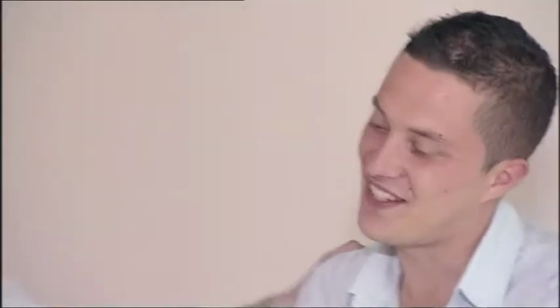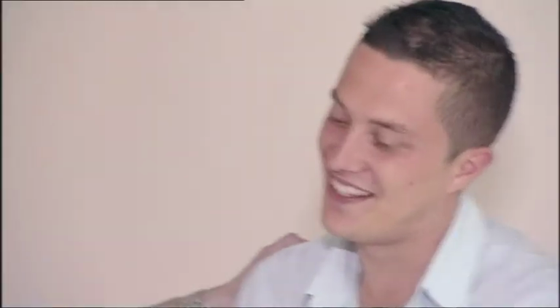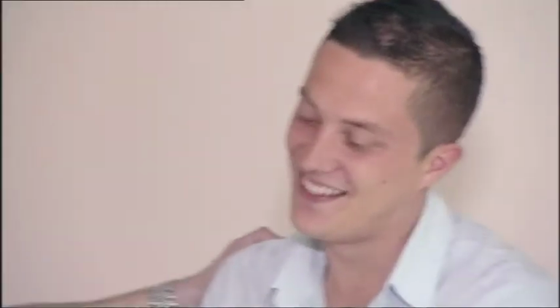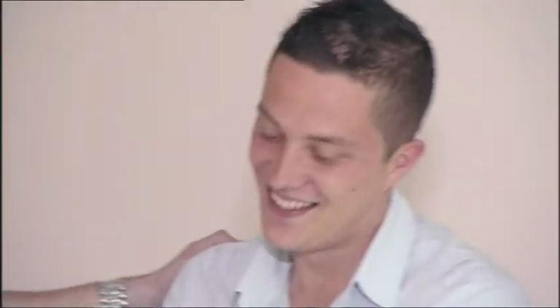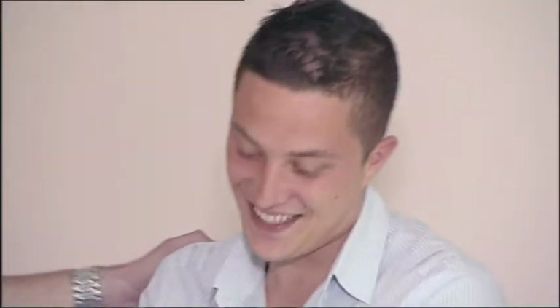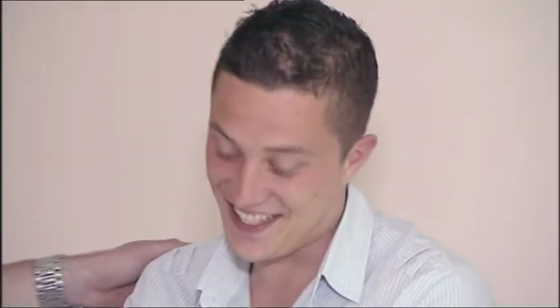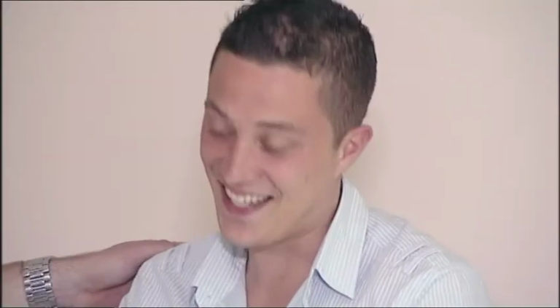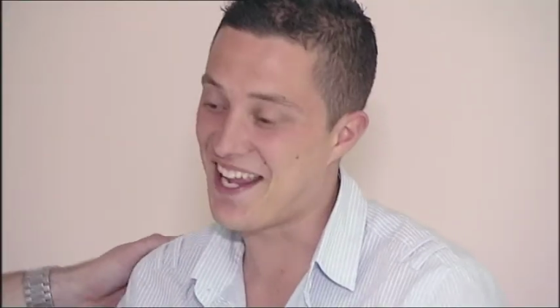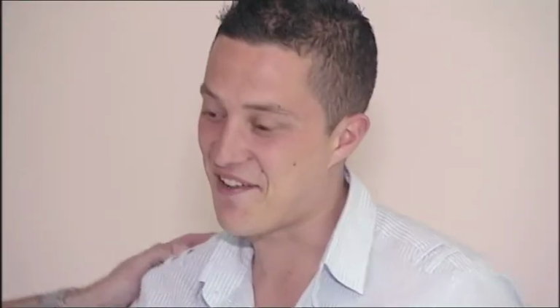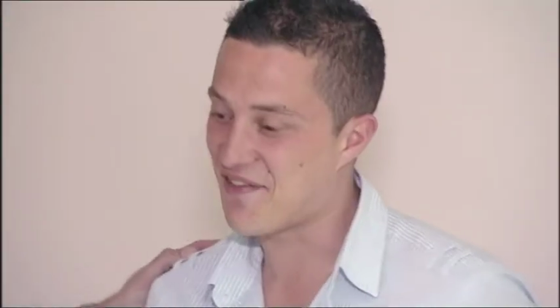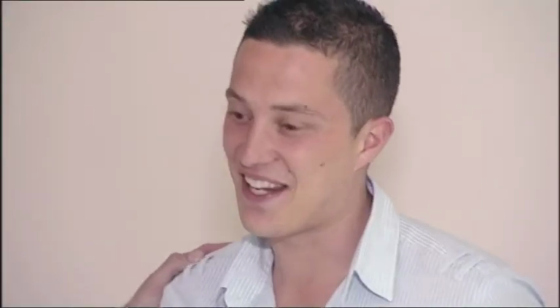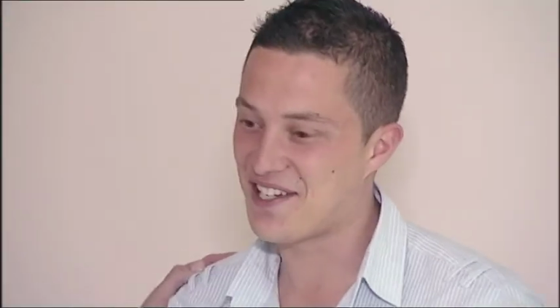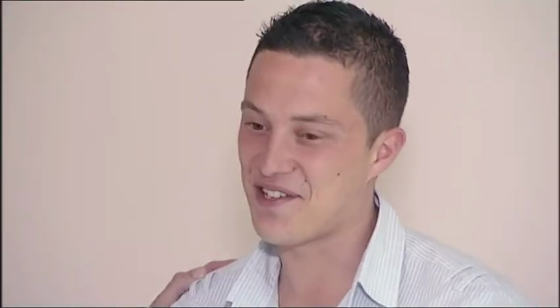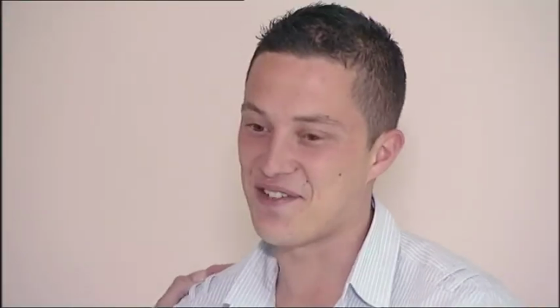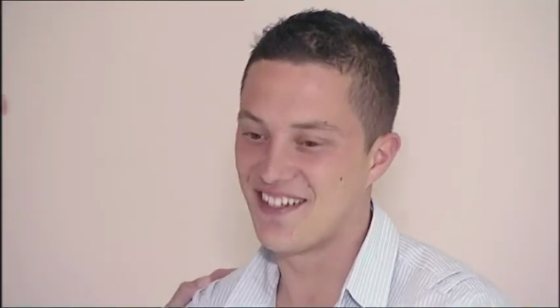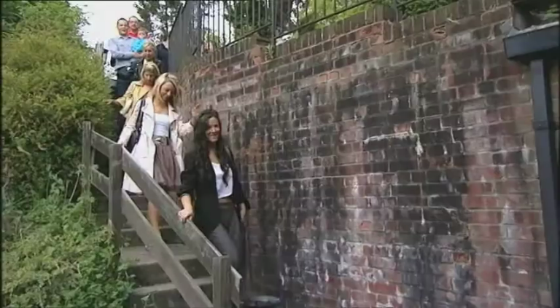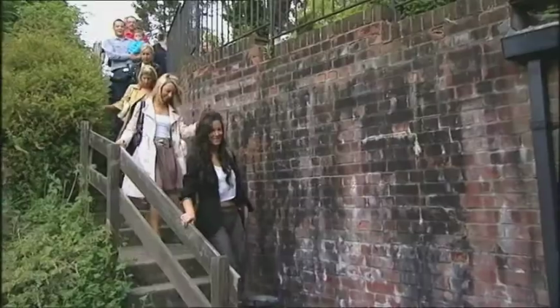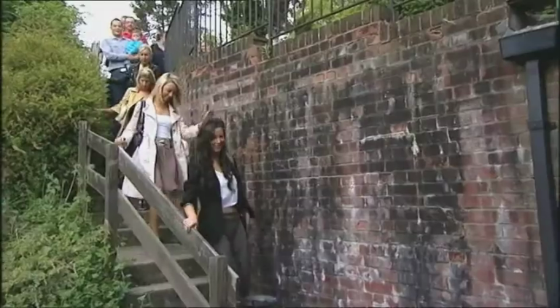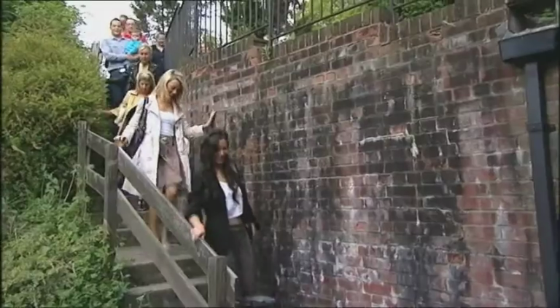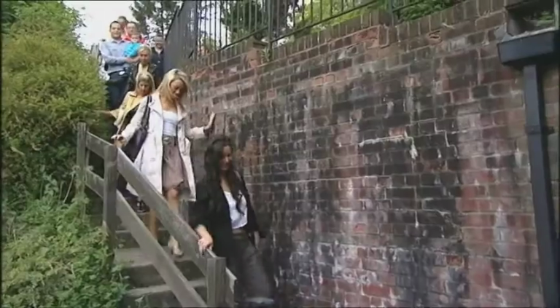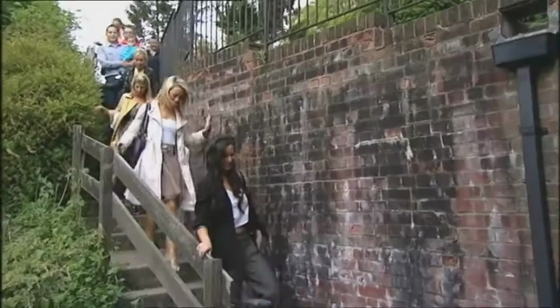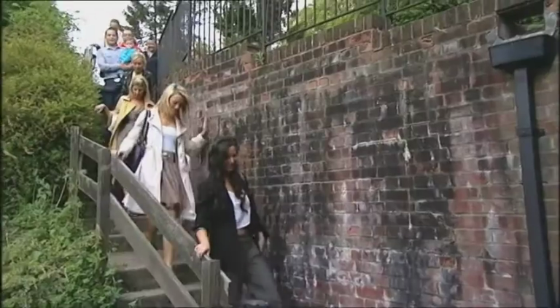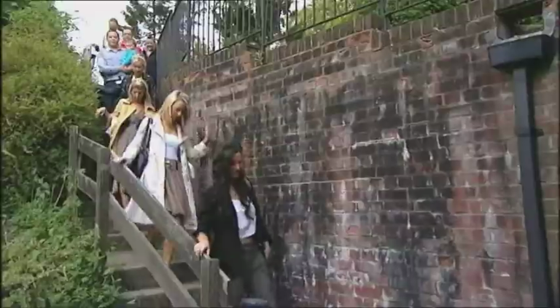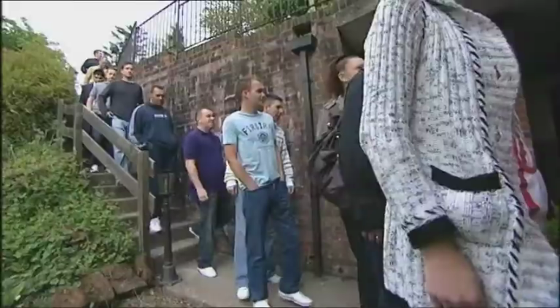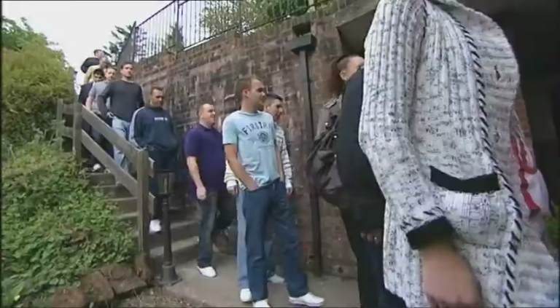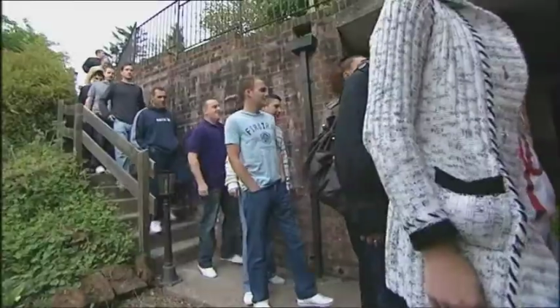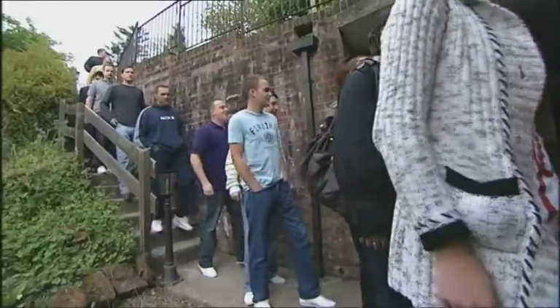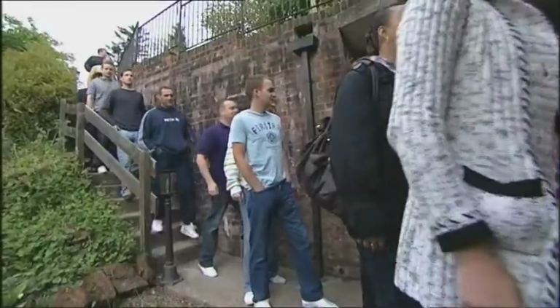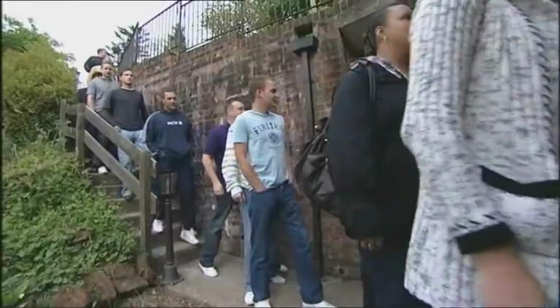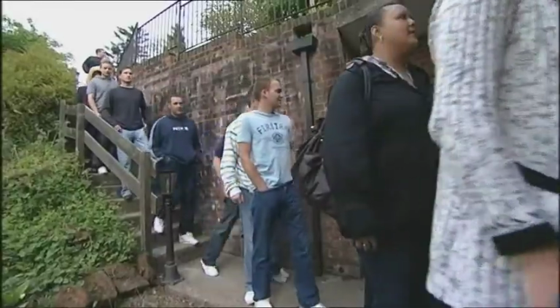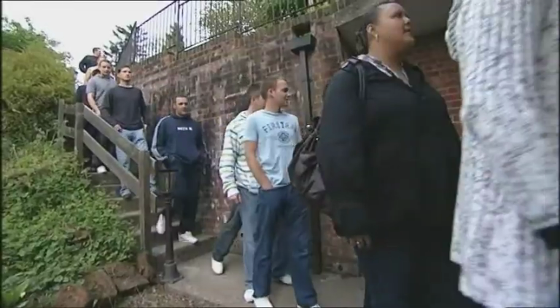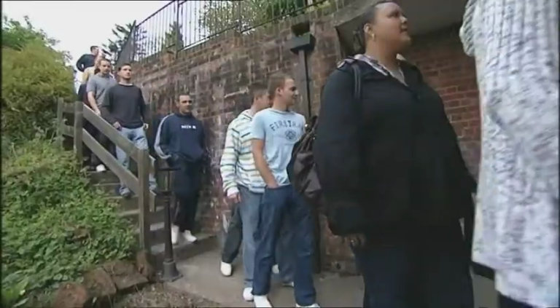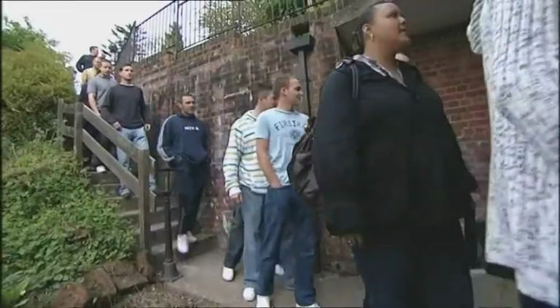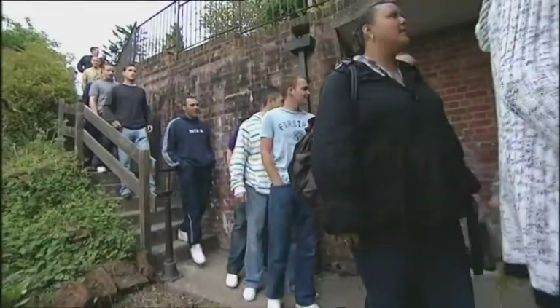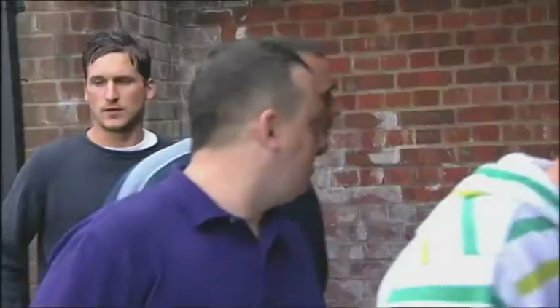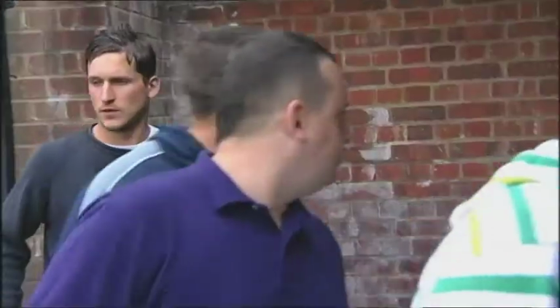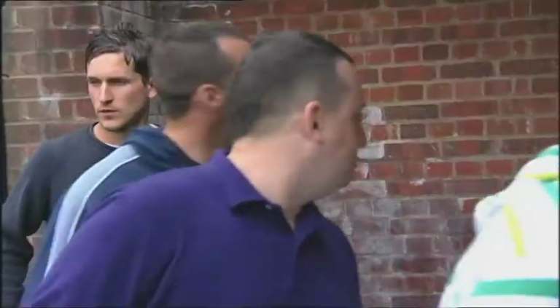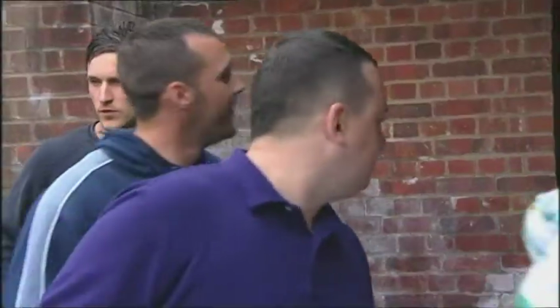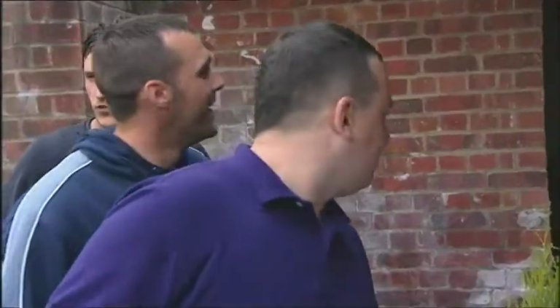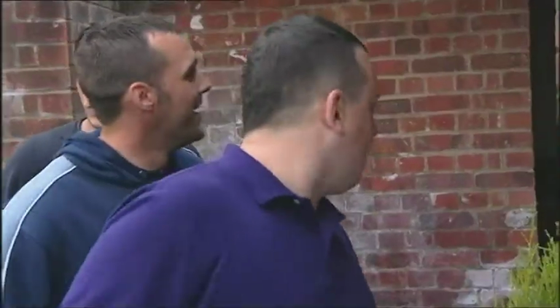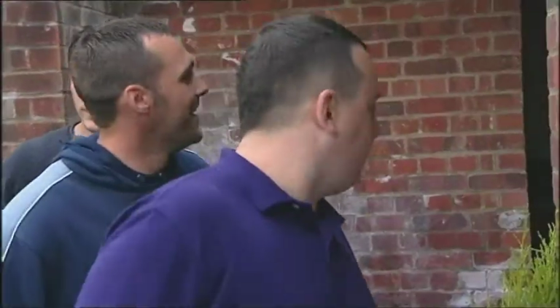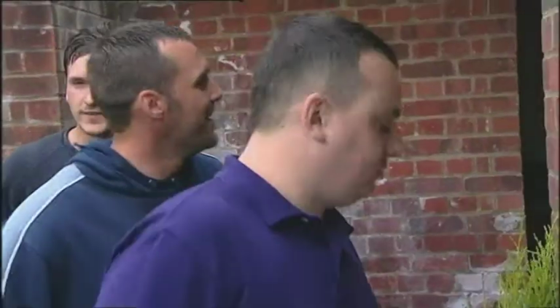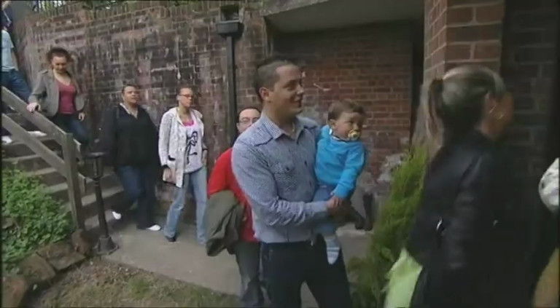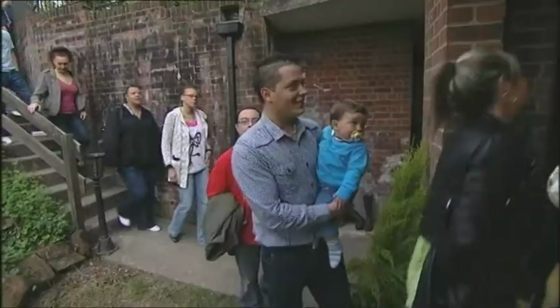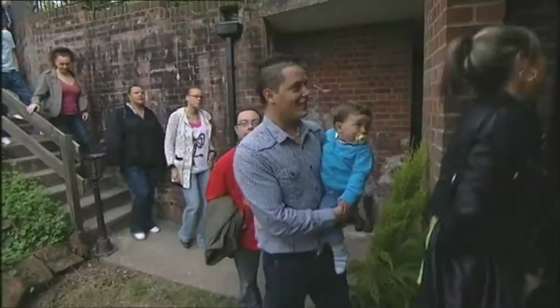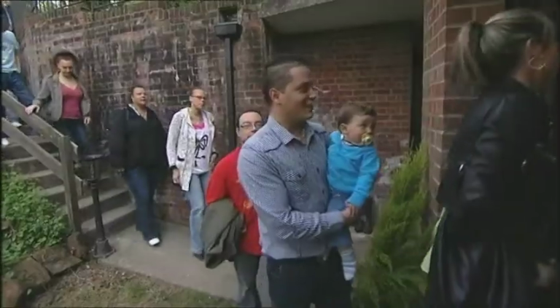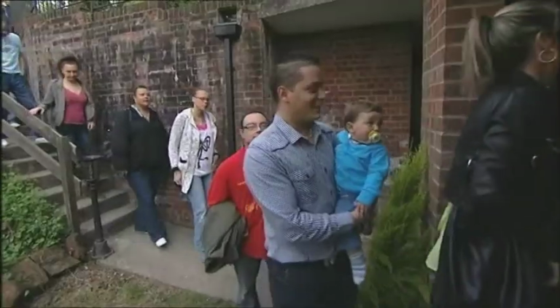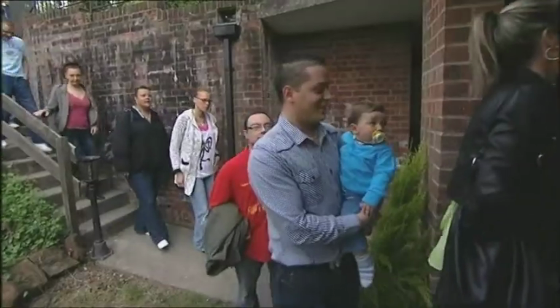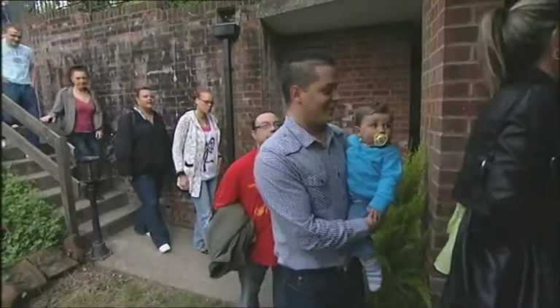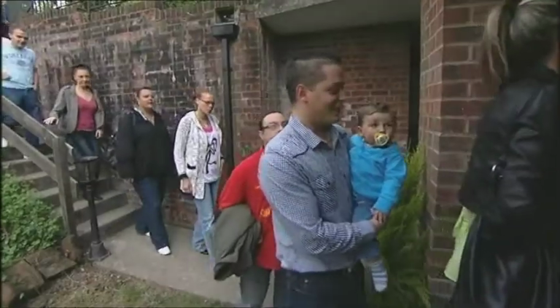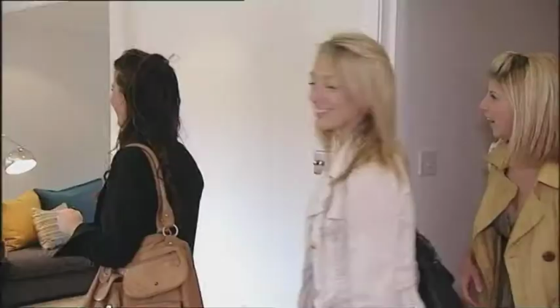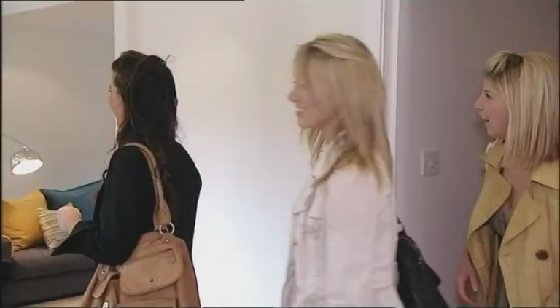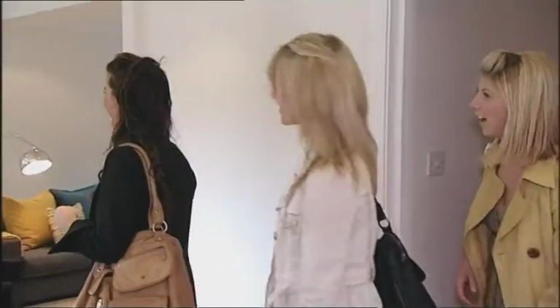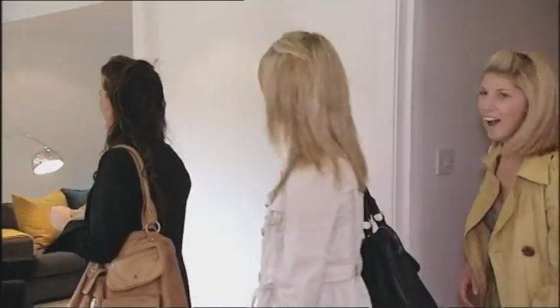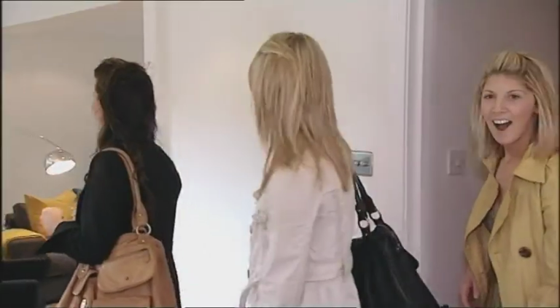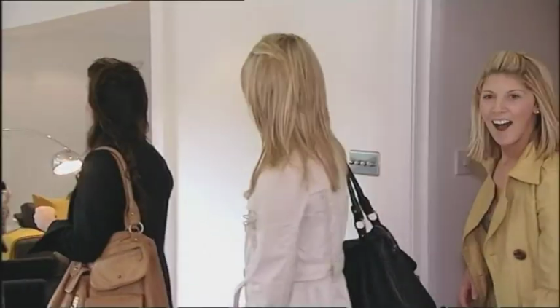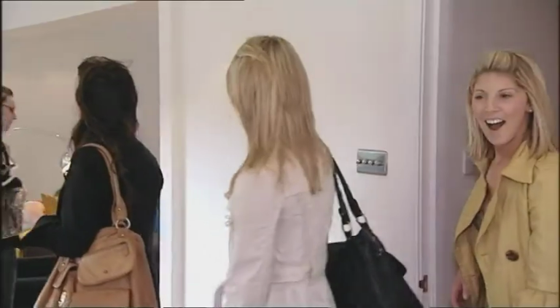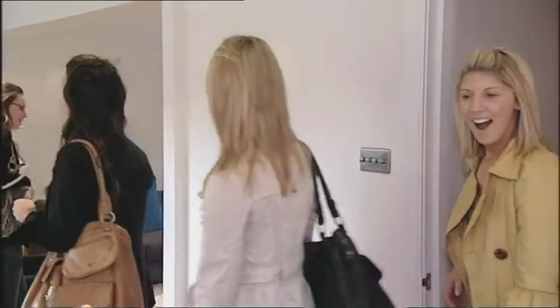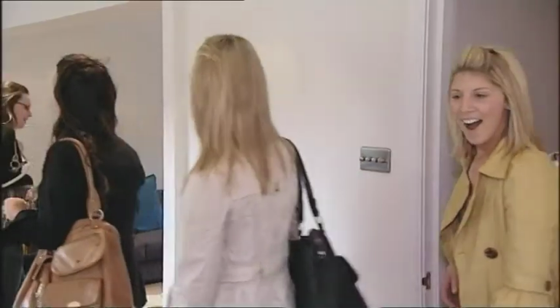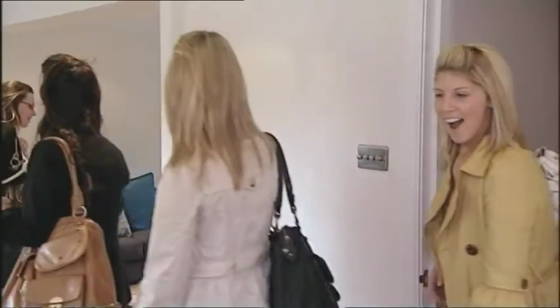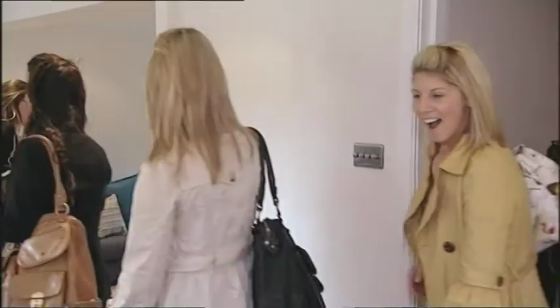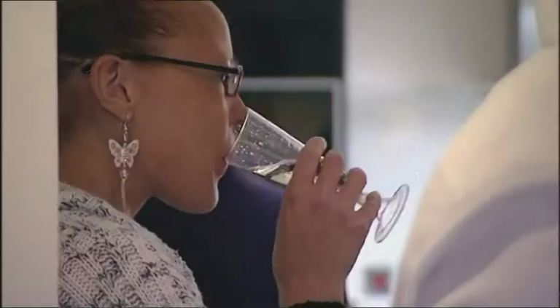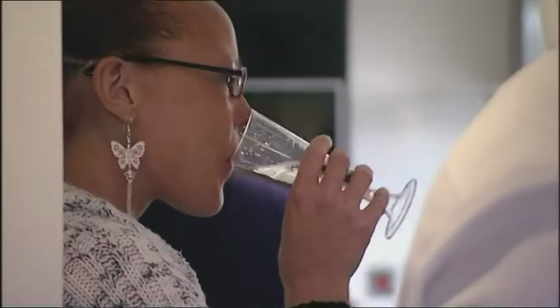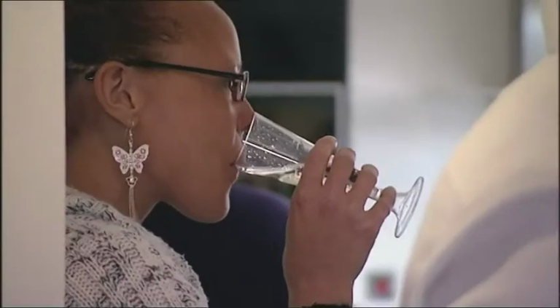Happy home, mate. Now Lee's happy, it's time for his friends and family to take a peek.